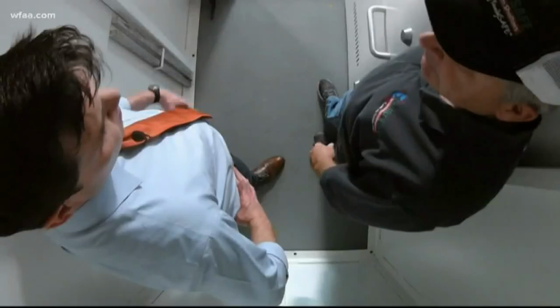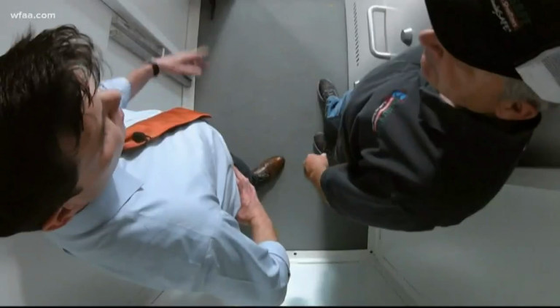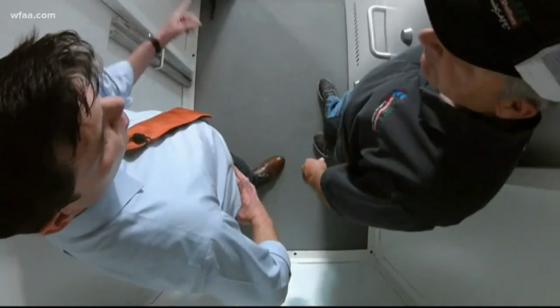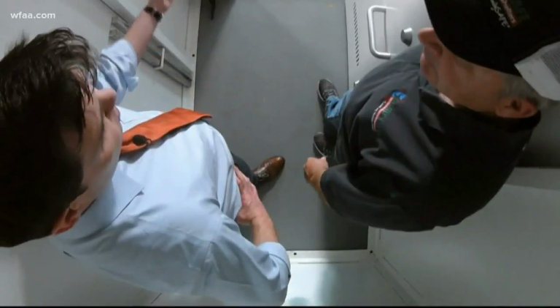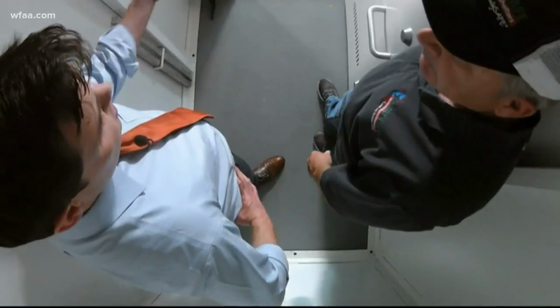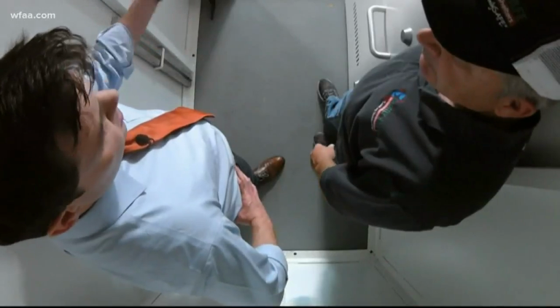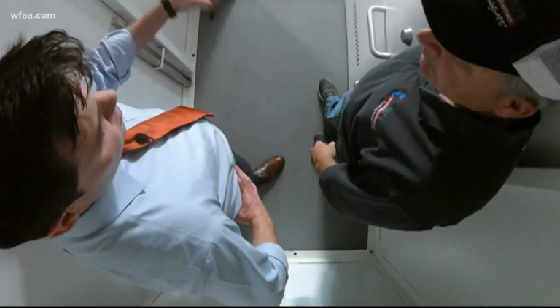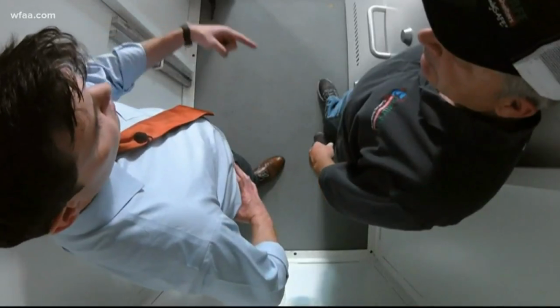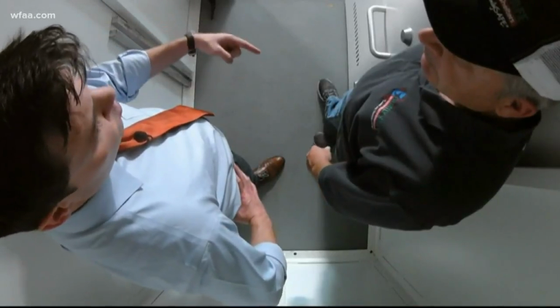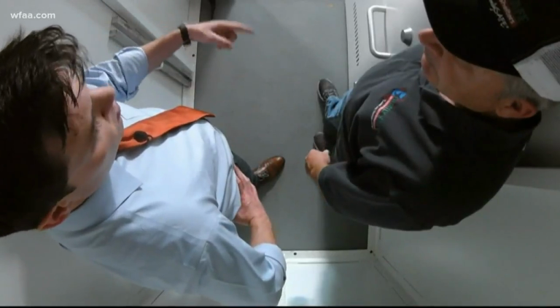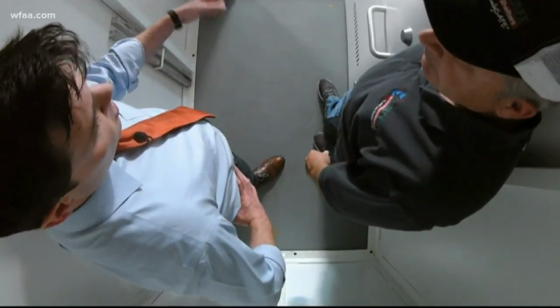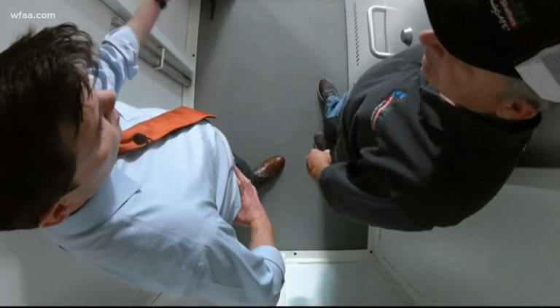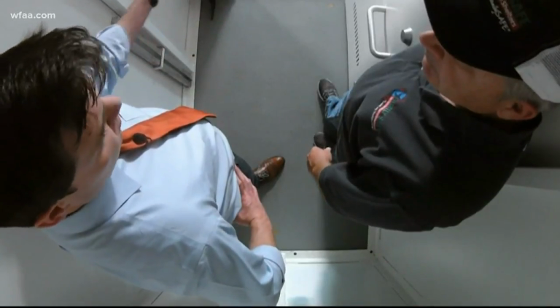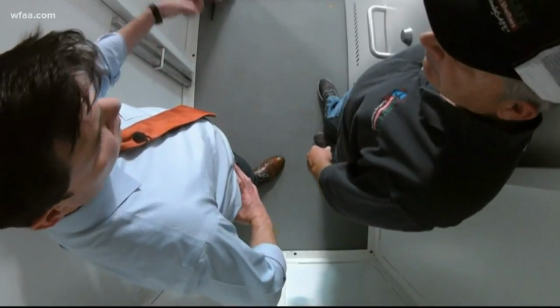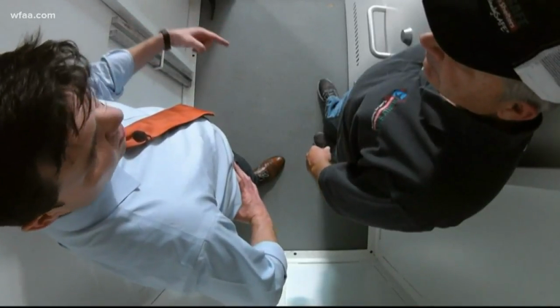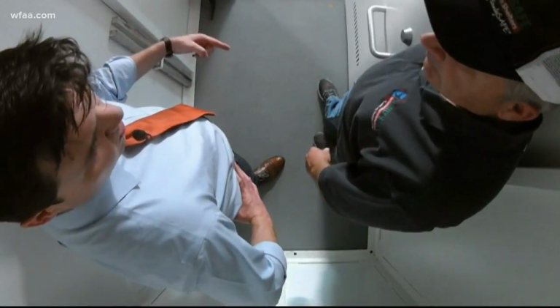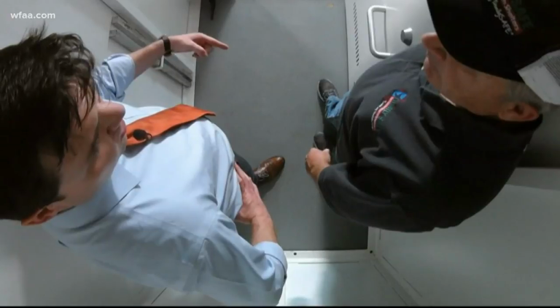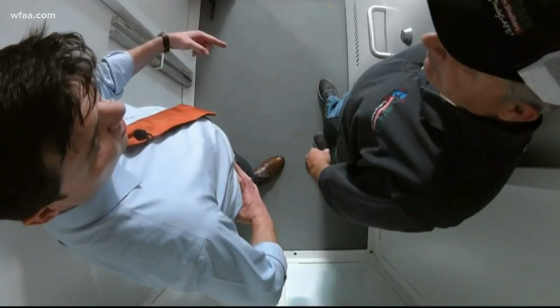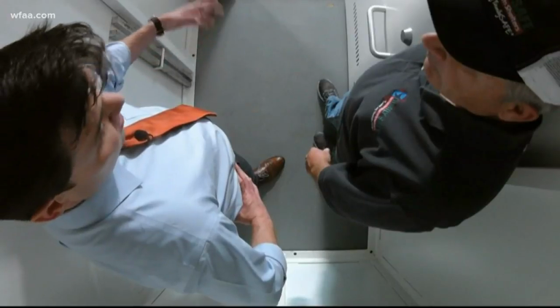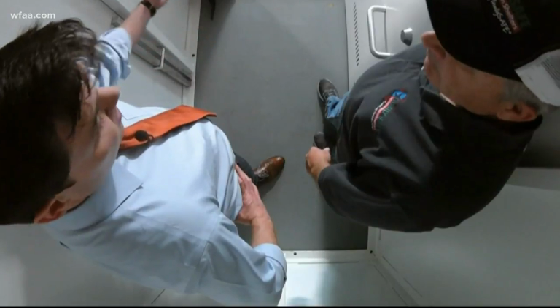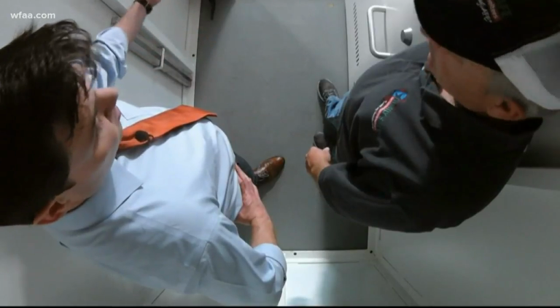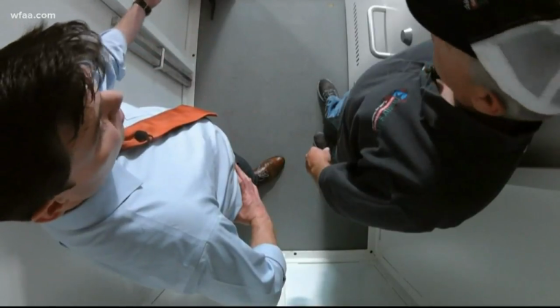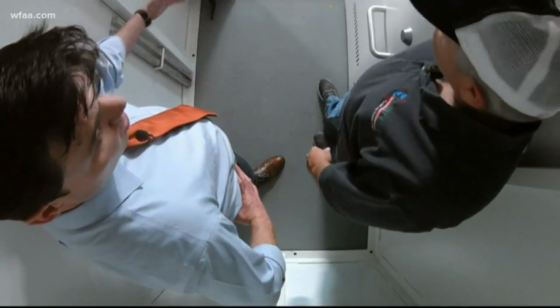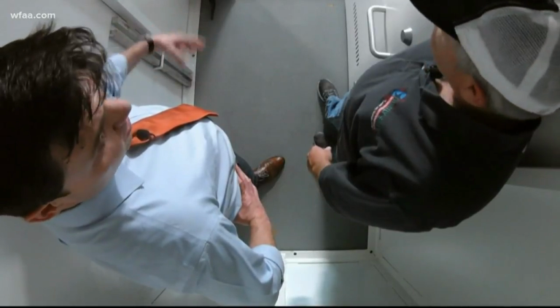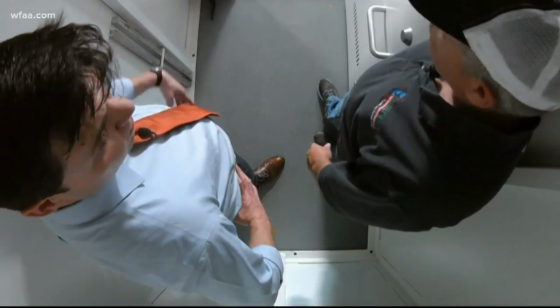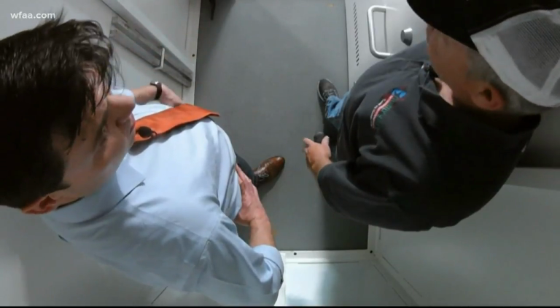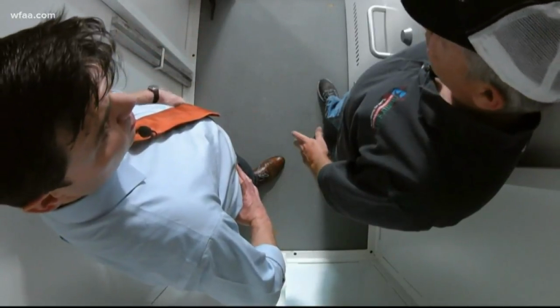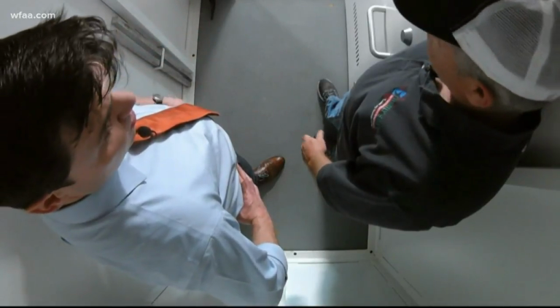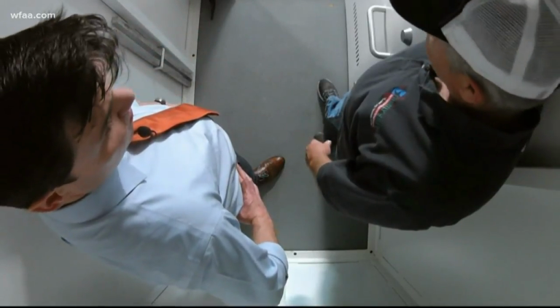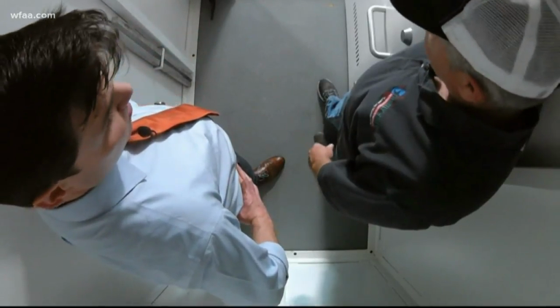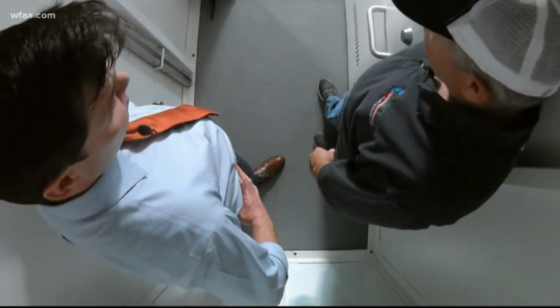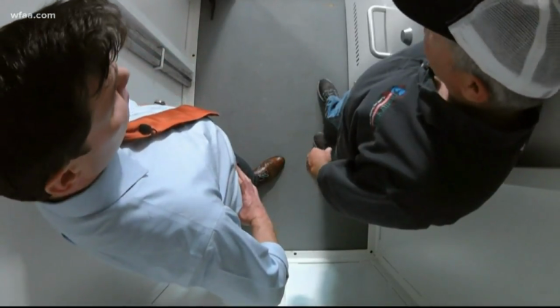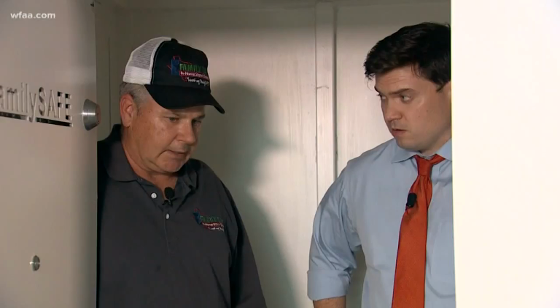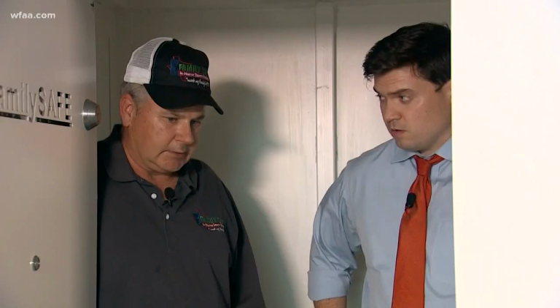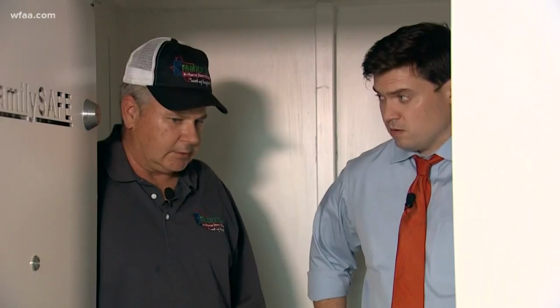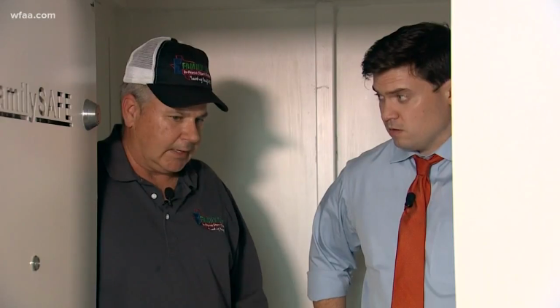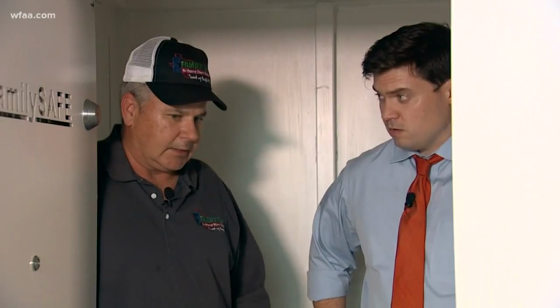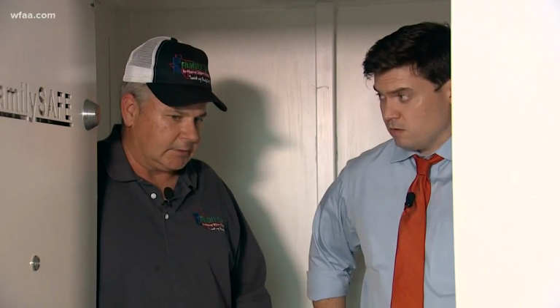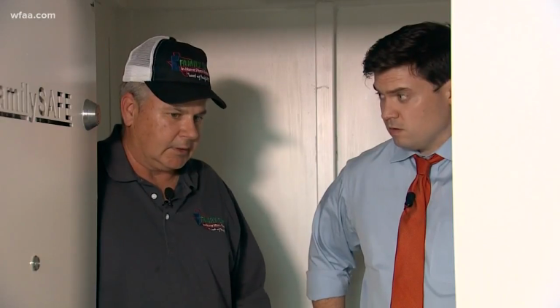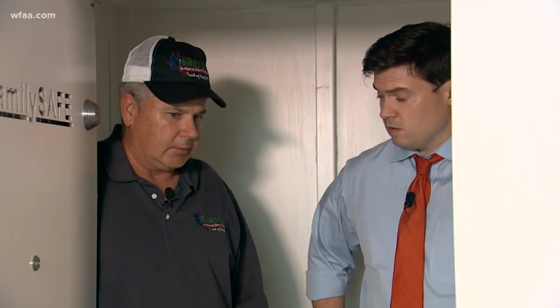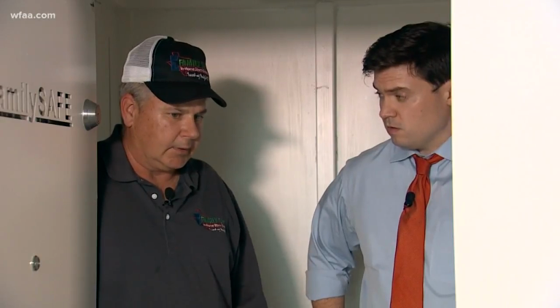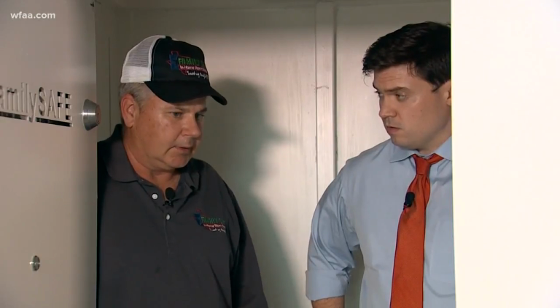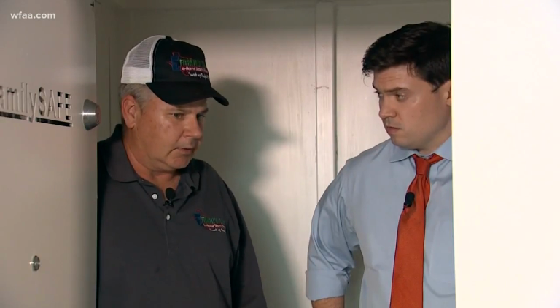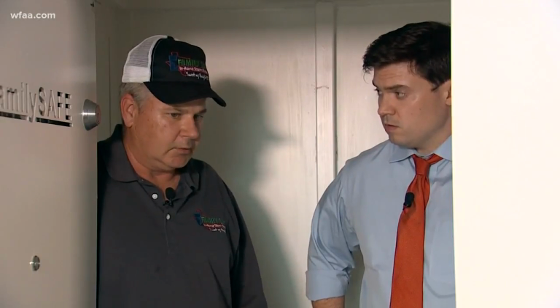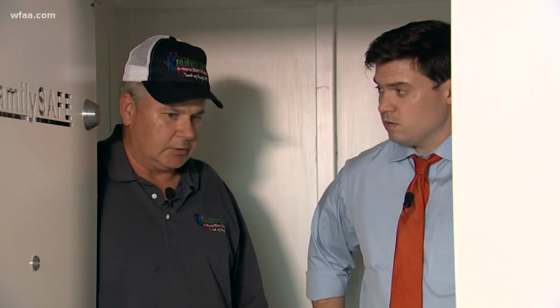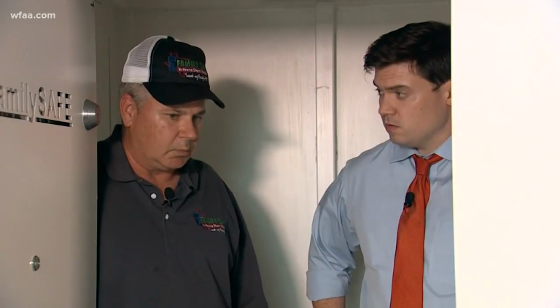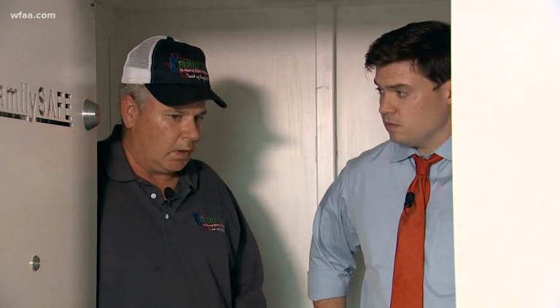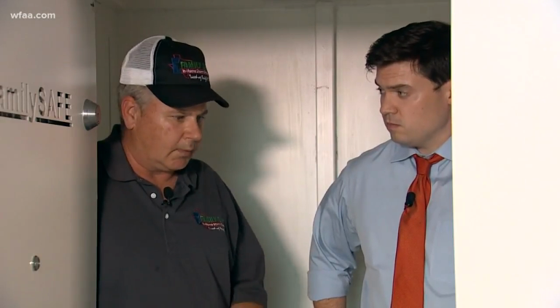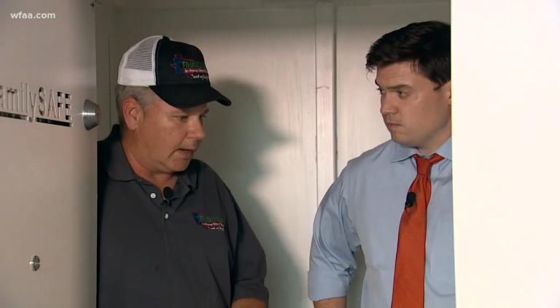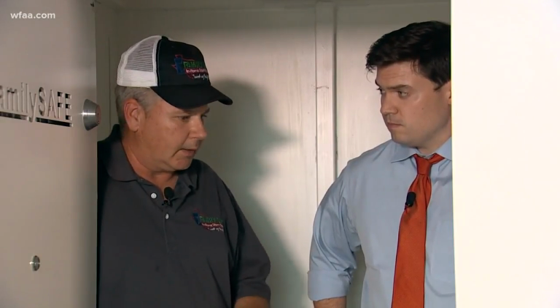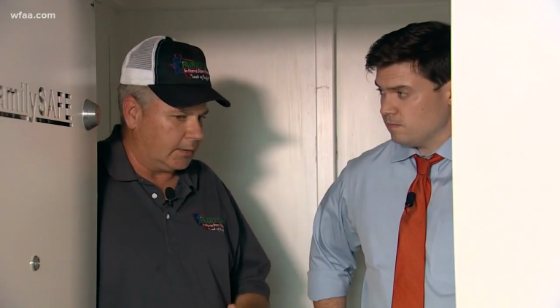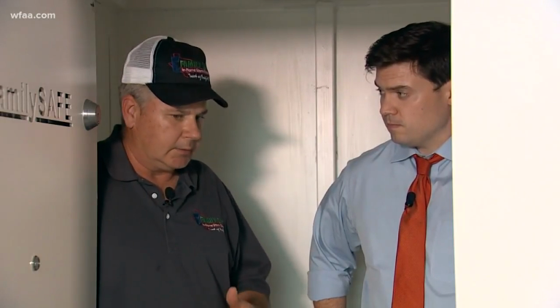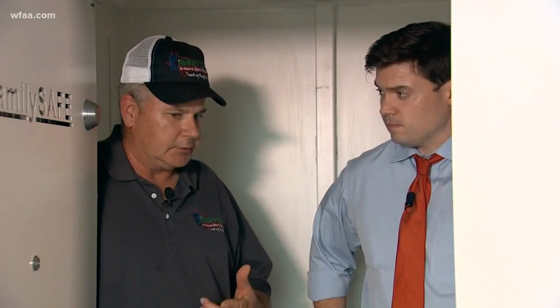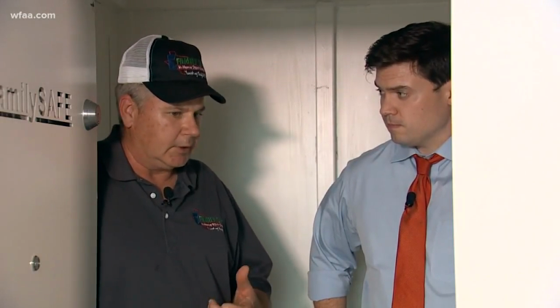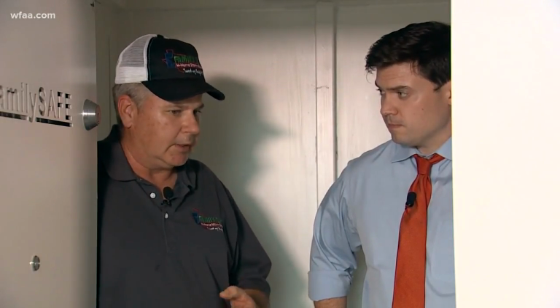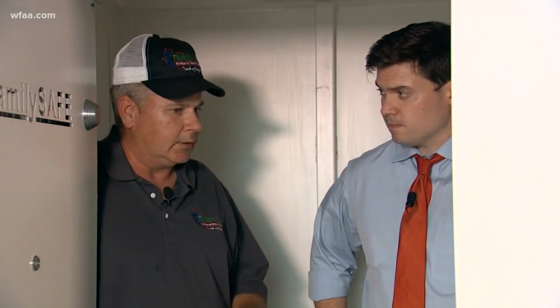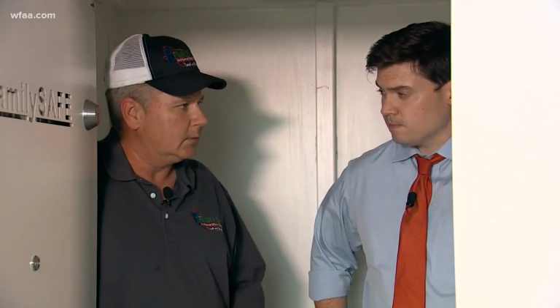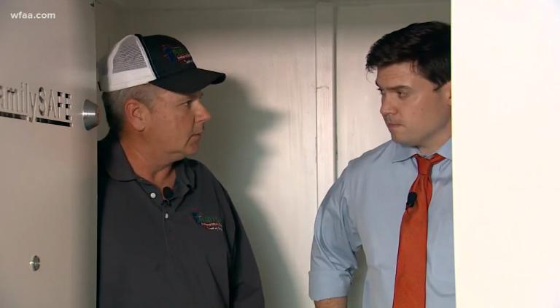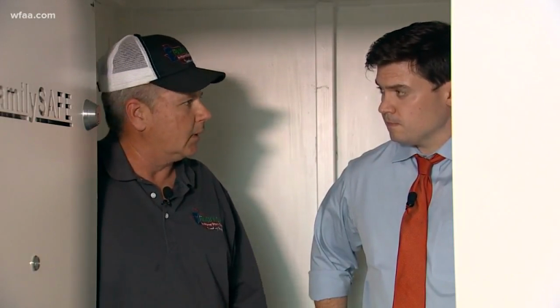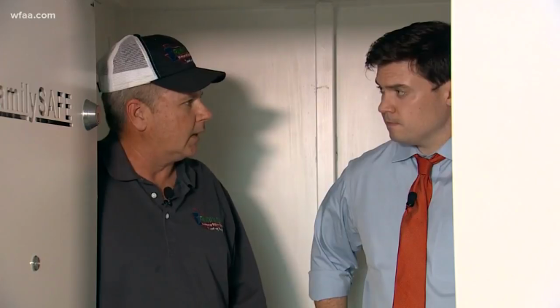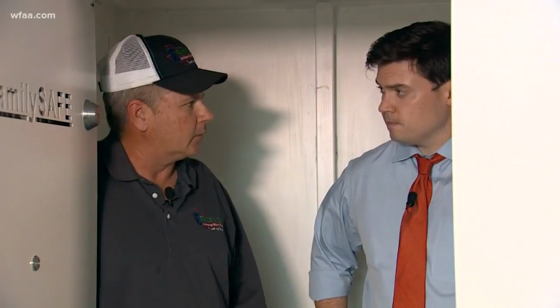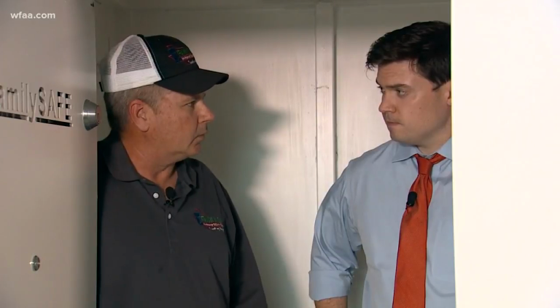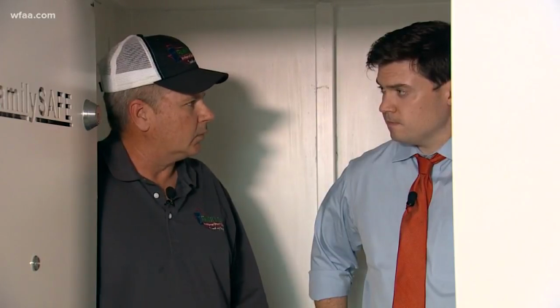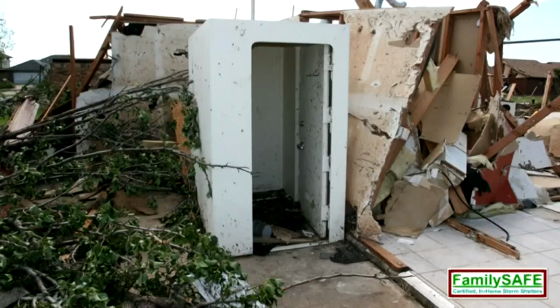It only takes a few minutes for a family to get in and lock everything up — literally seconds. You just walk right in, shut it, lock the door.